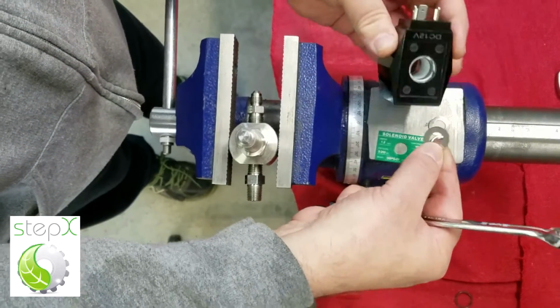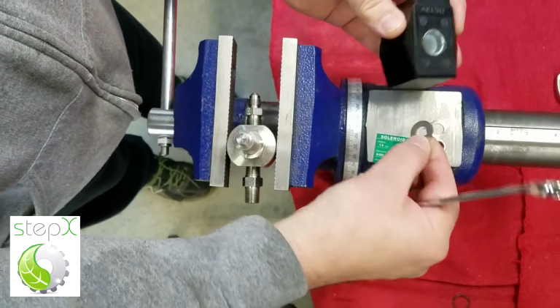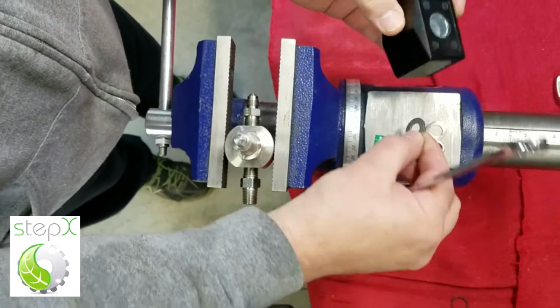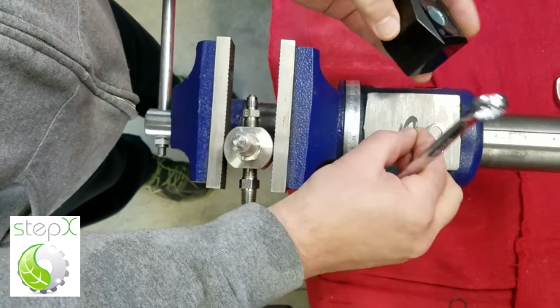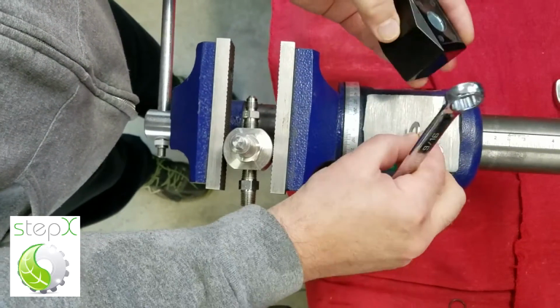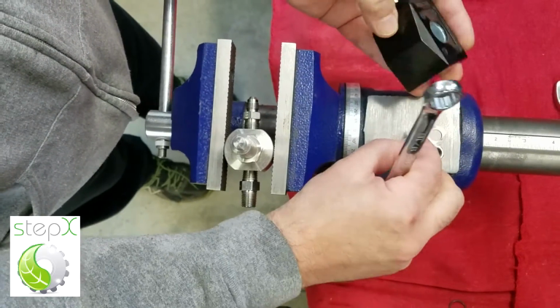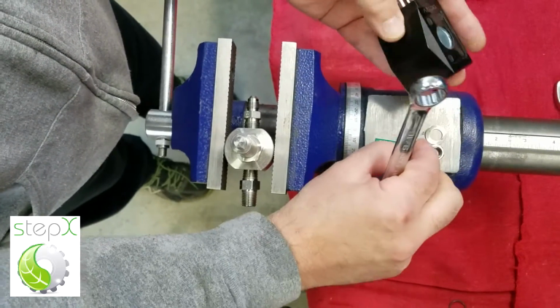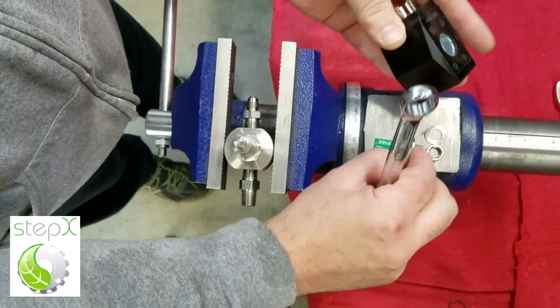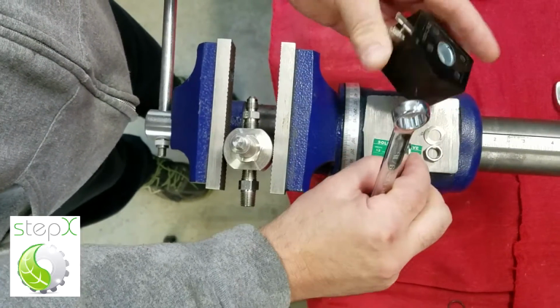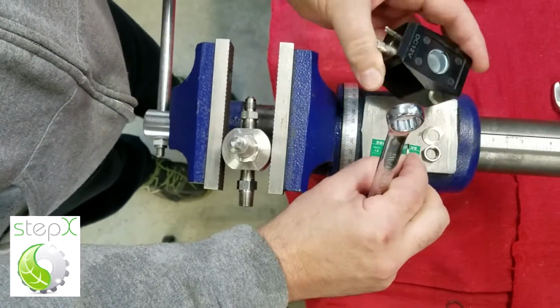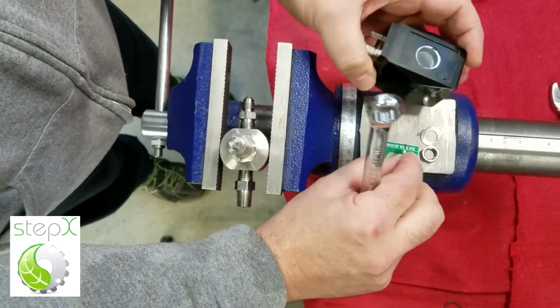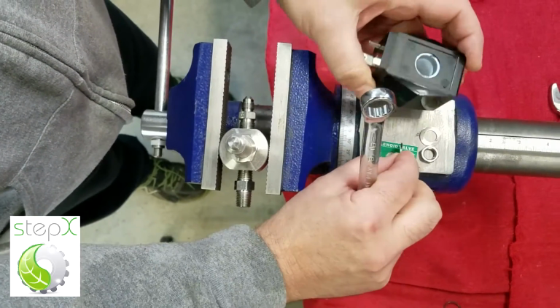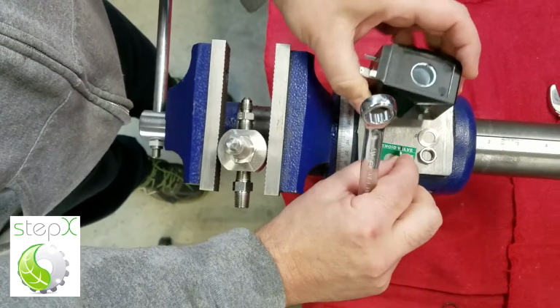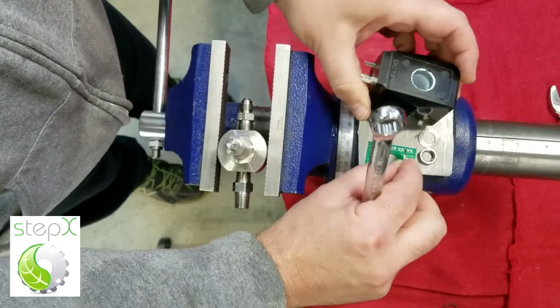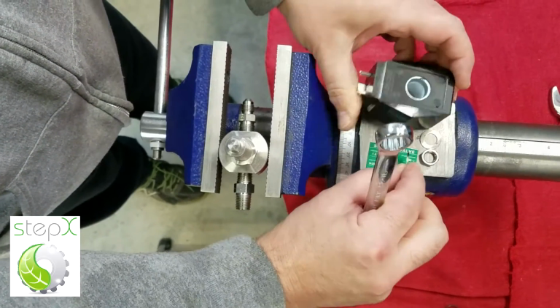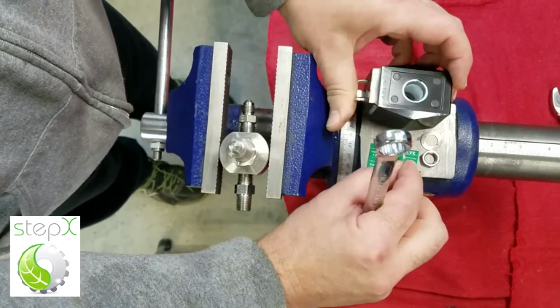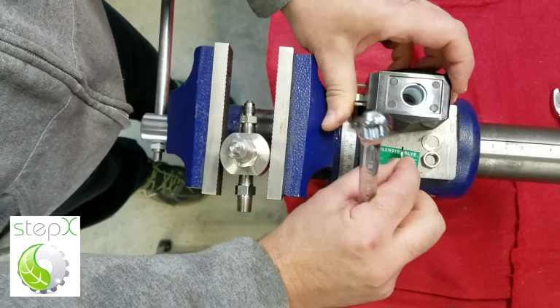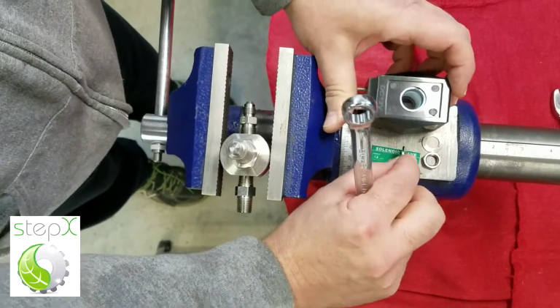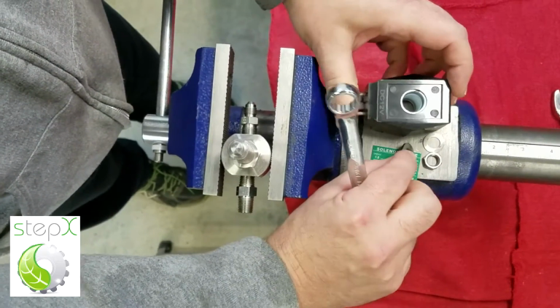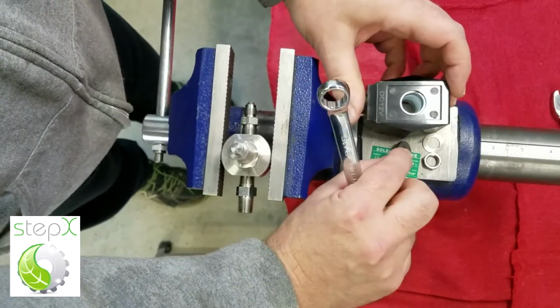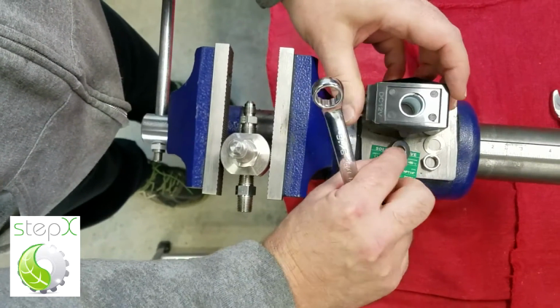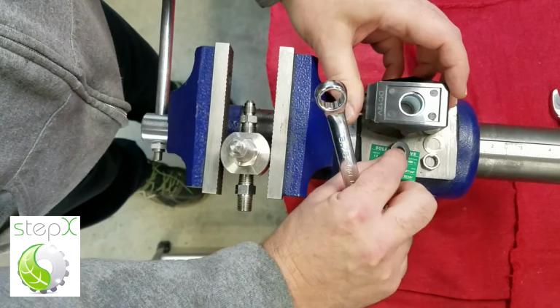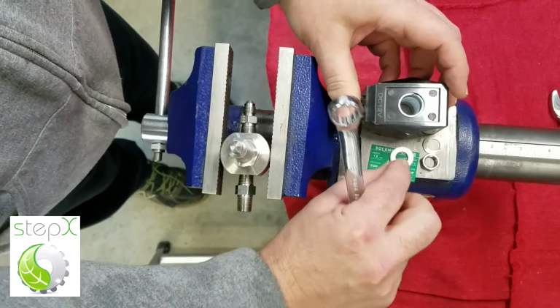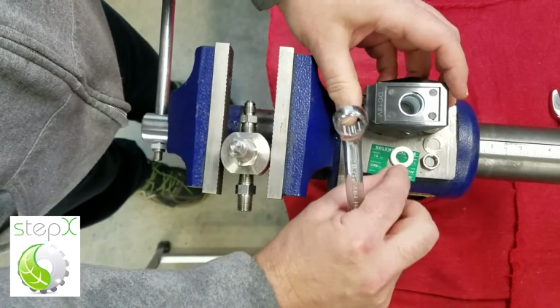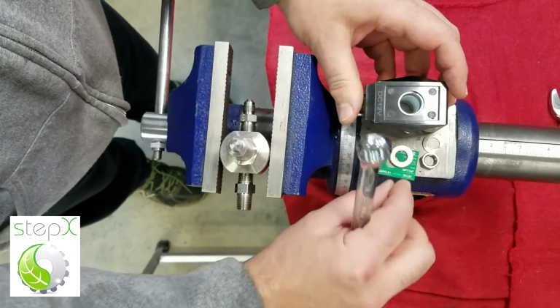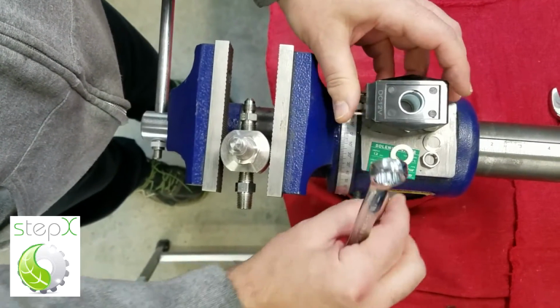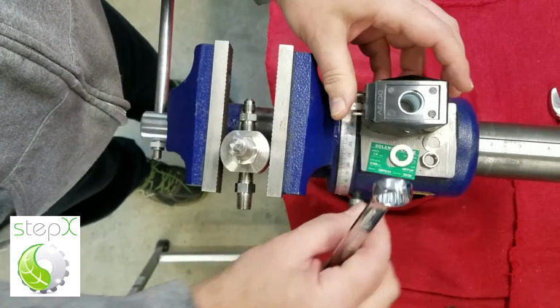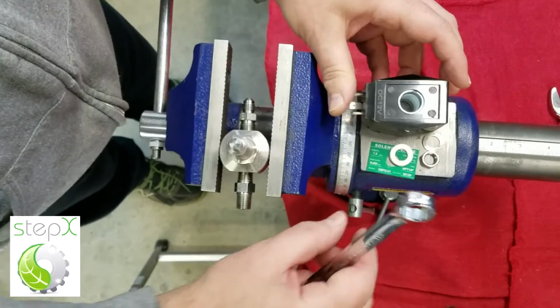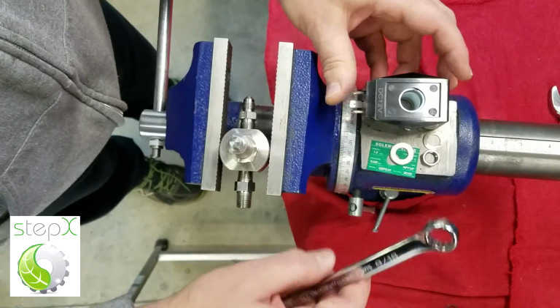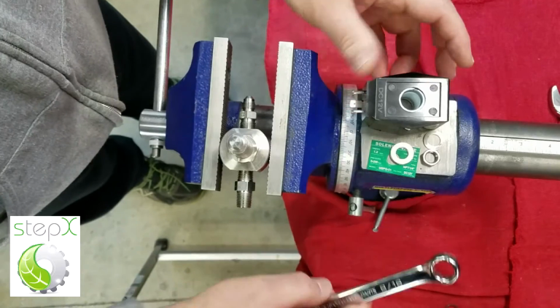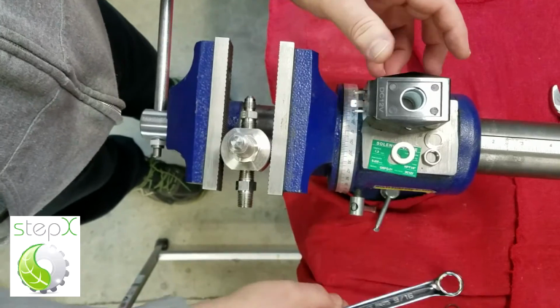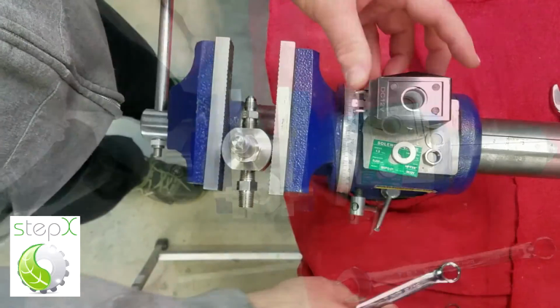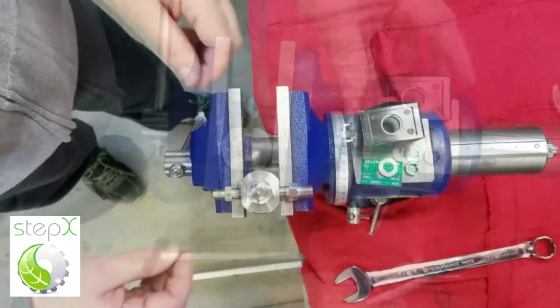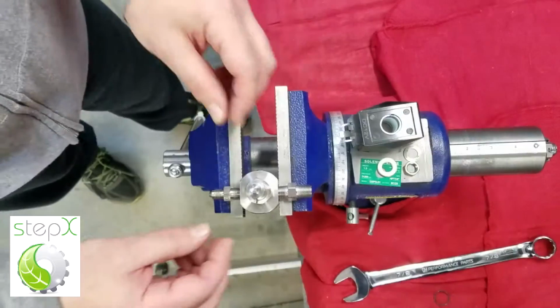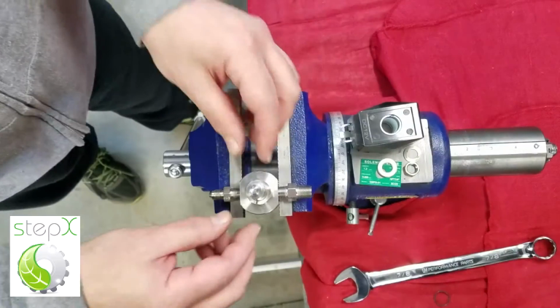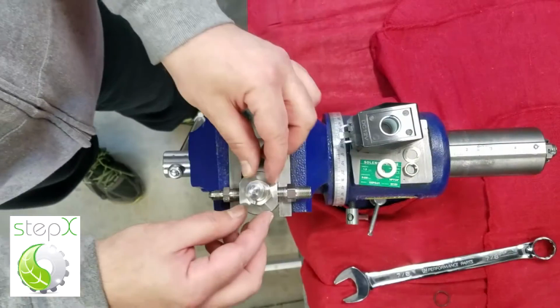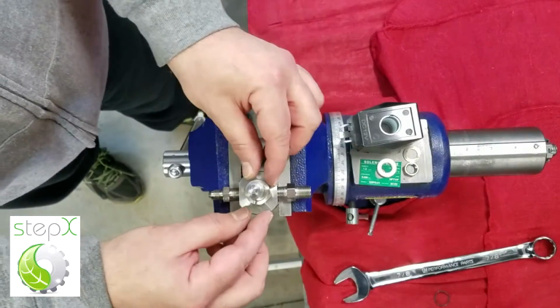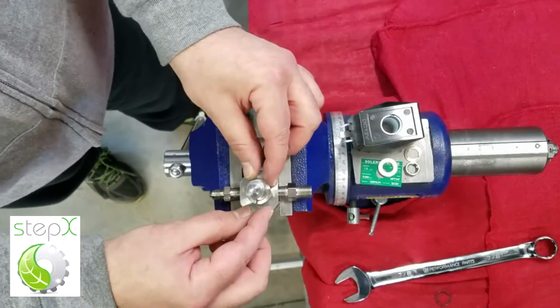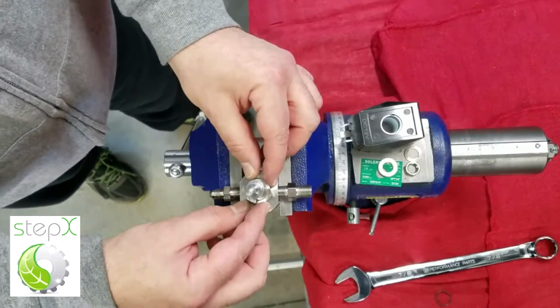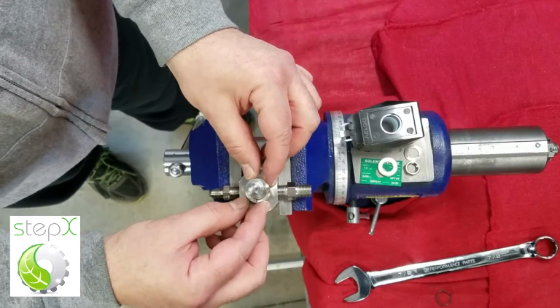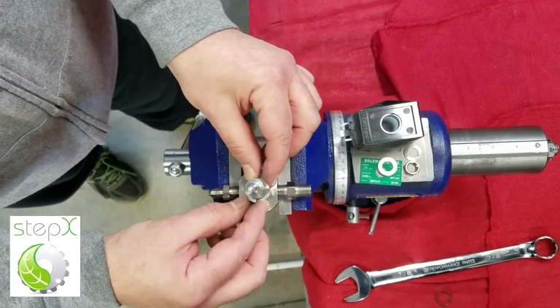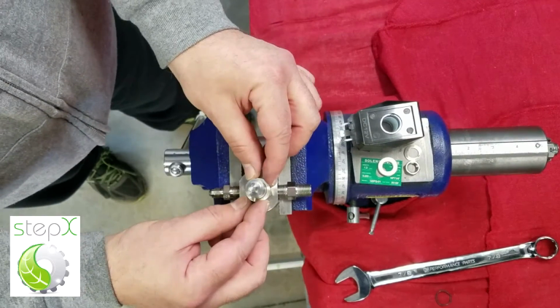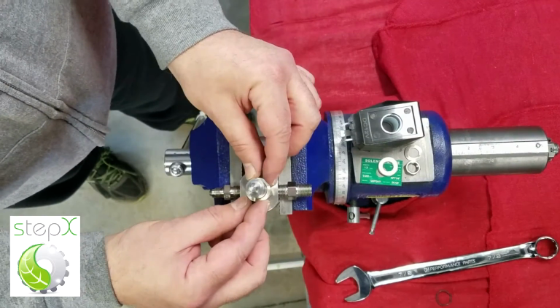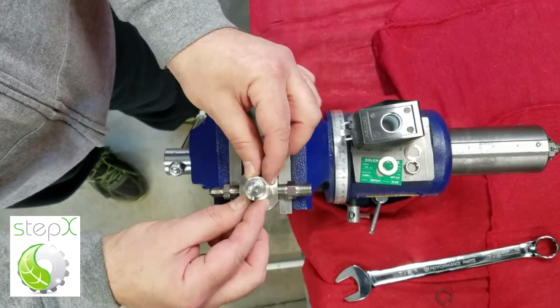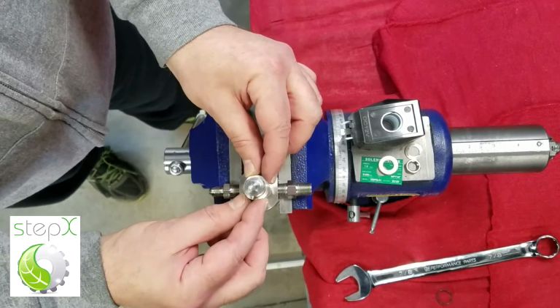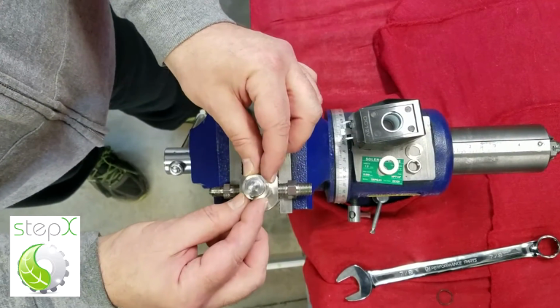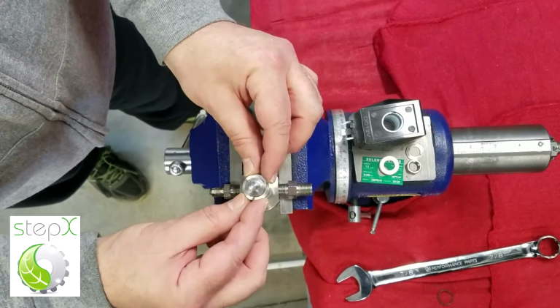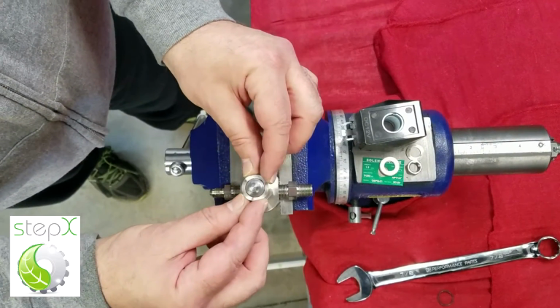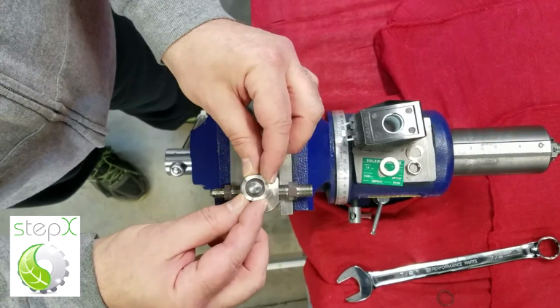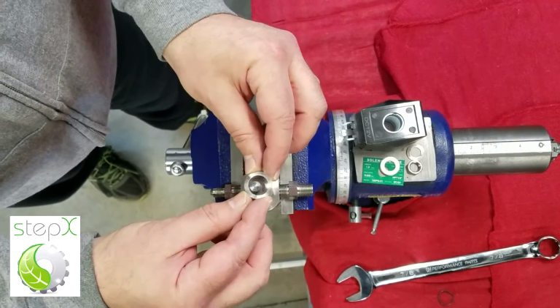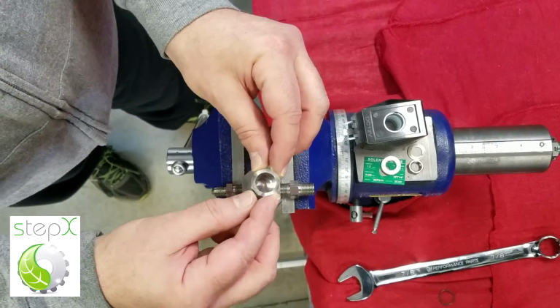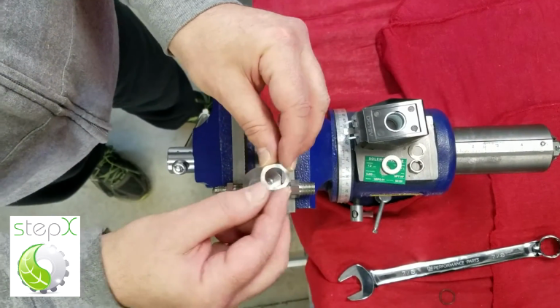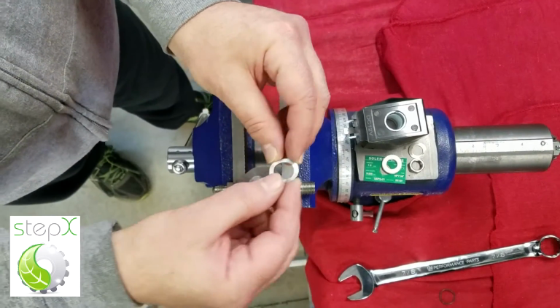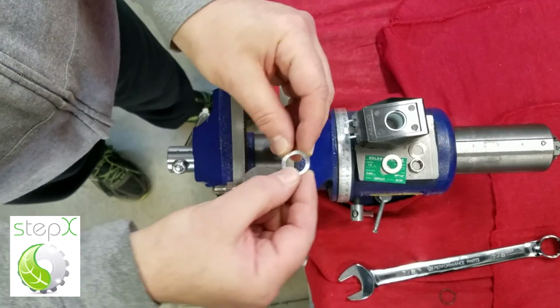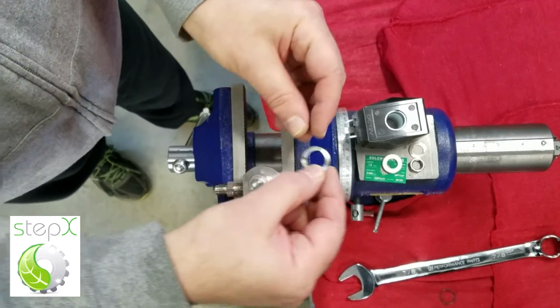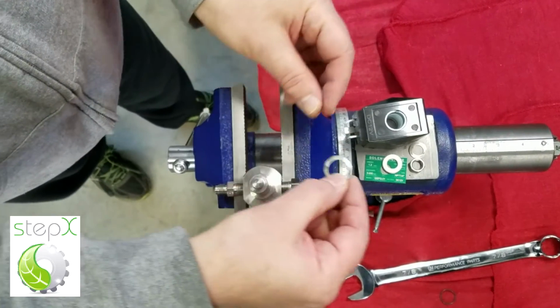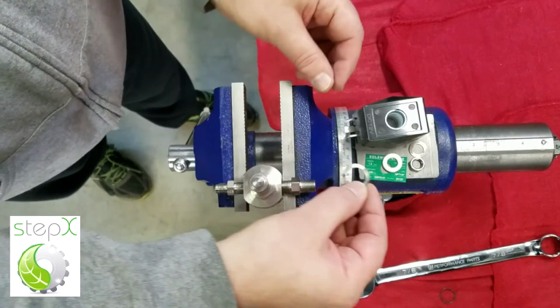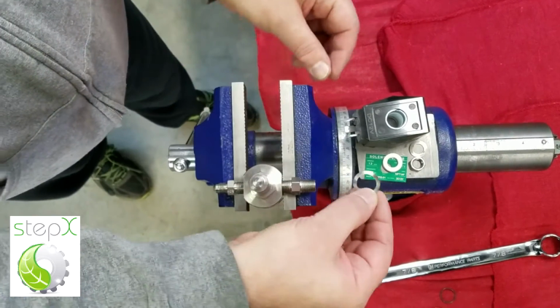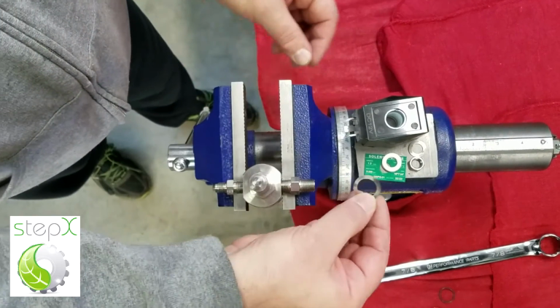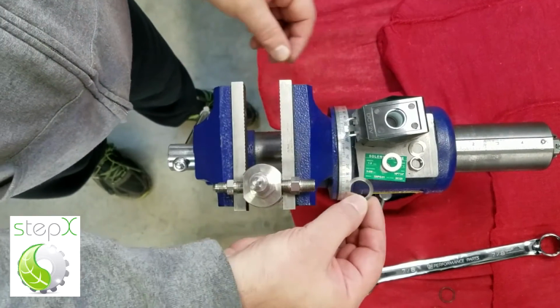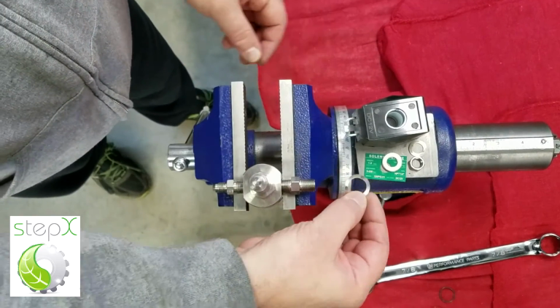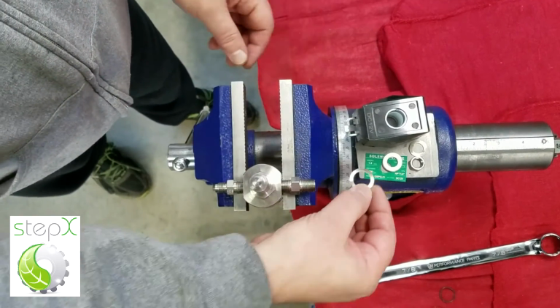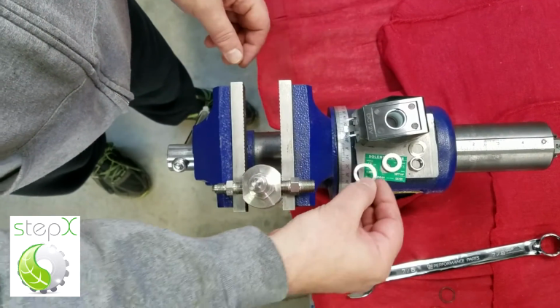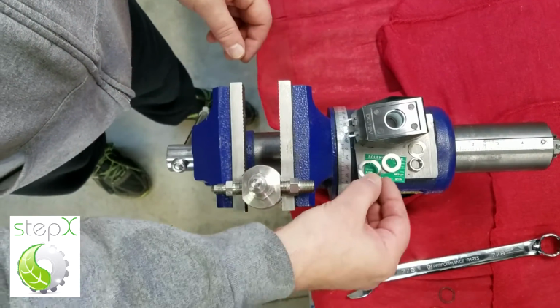The whole chamber of the valve comes off at that point. There's one more wavy washer underneath the whole valve chamber.